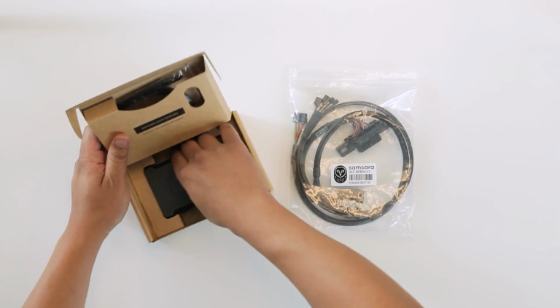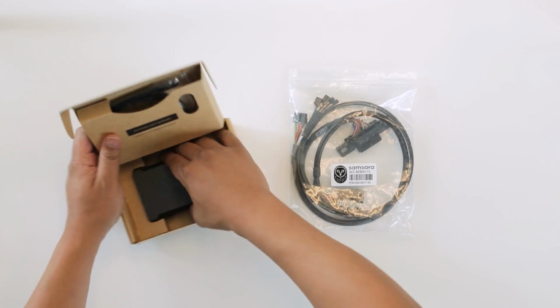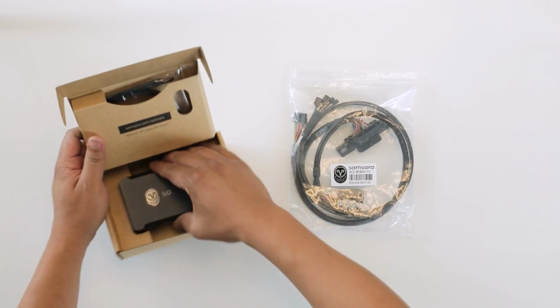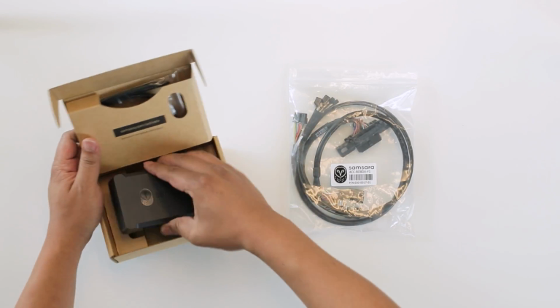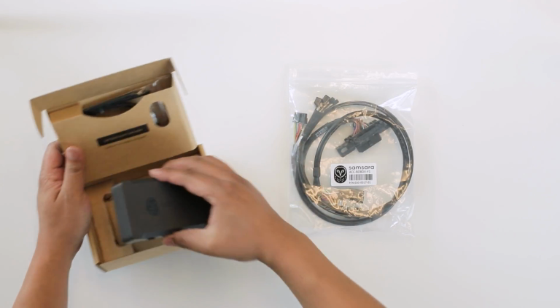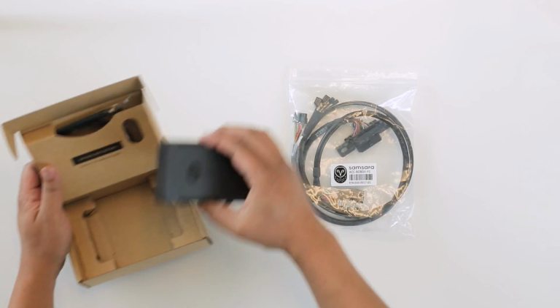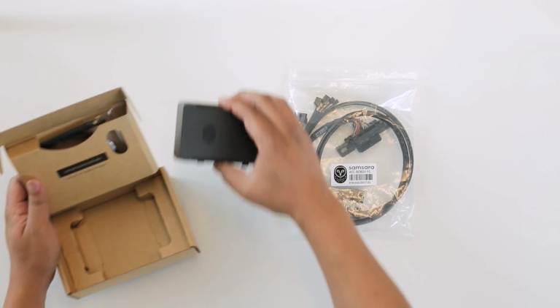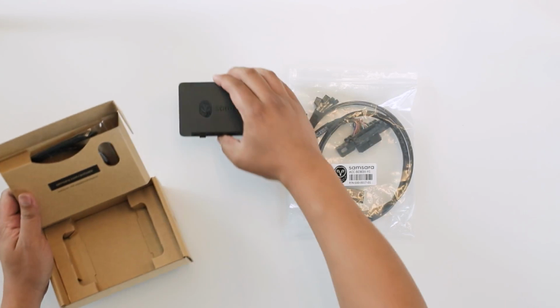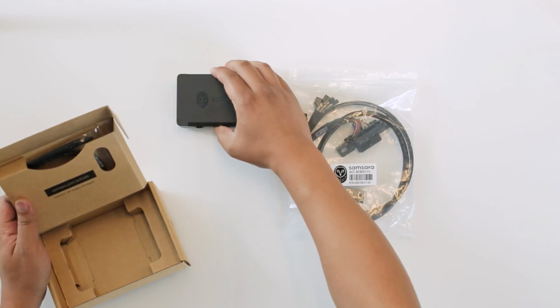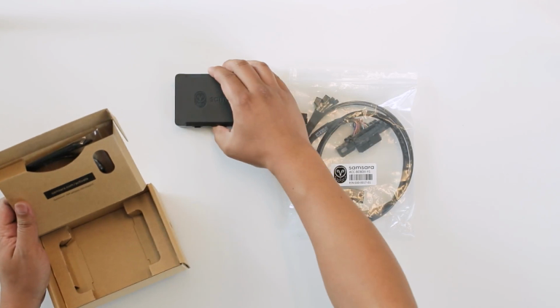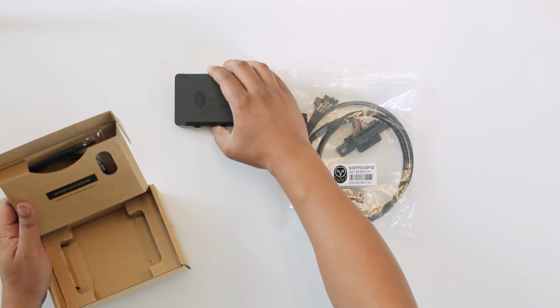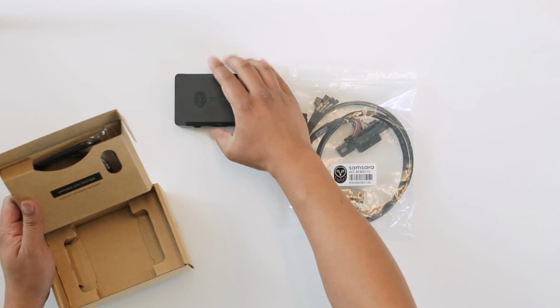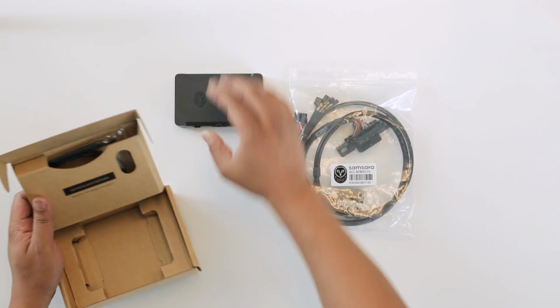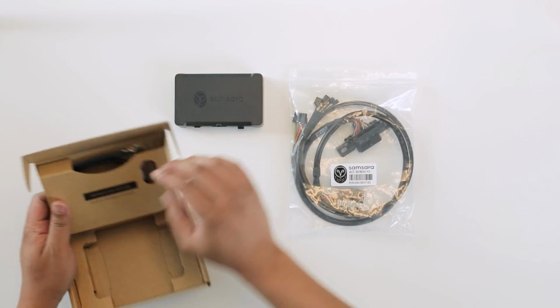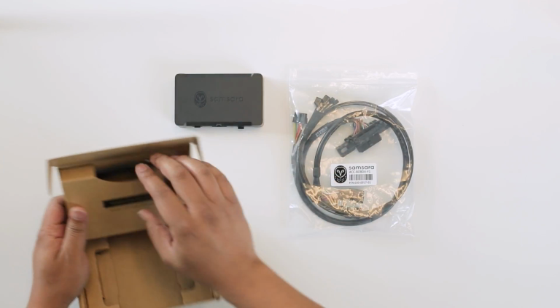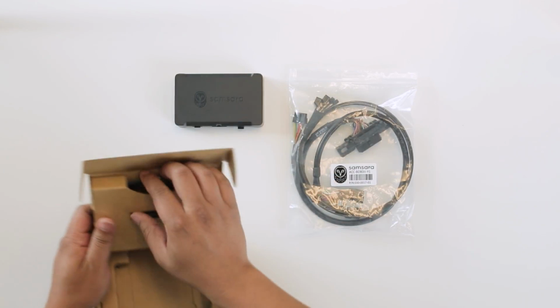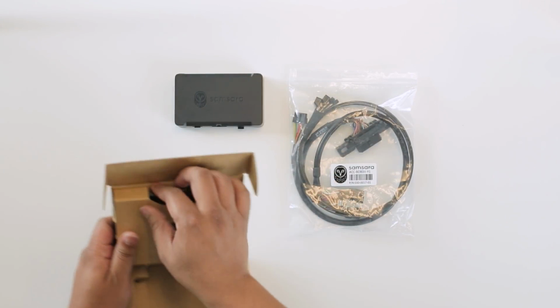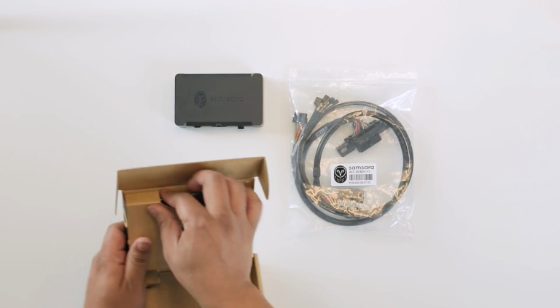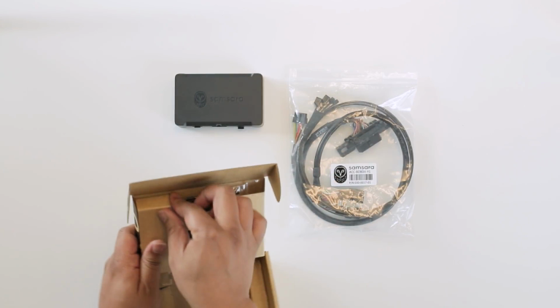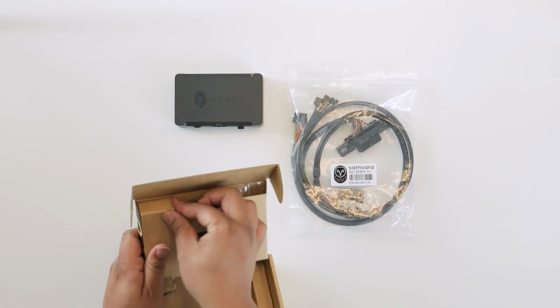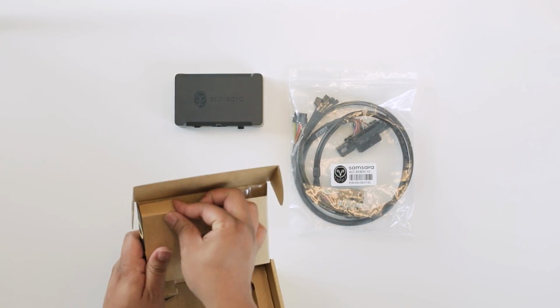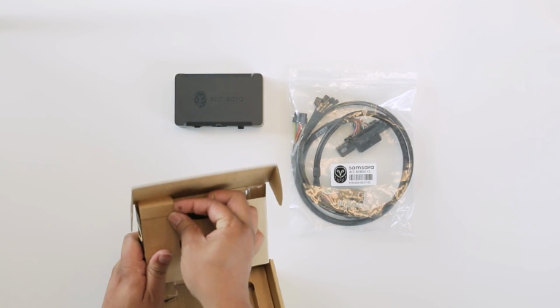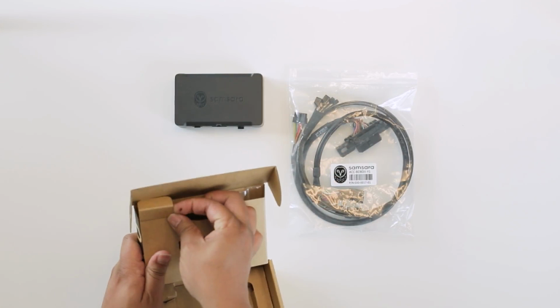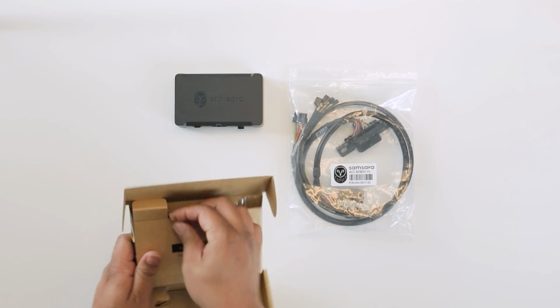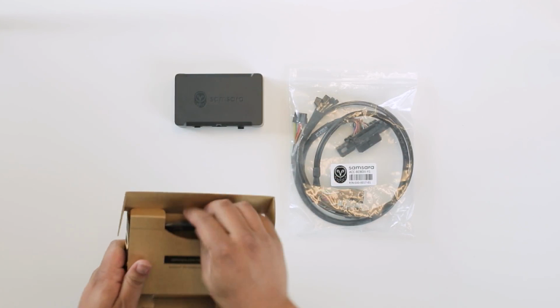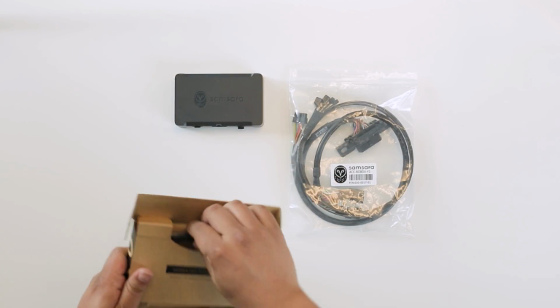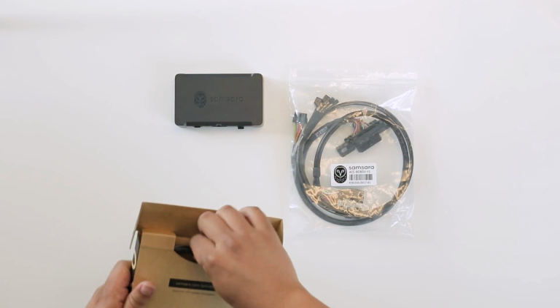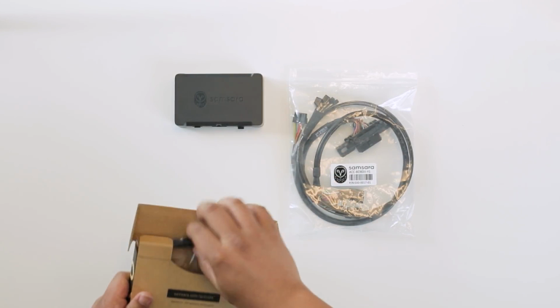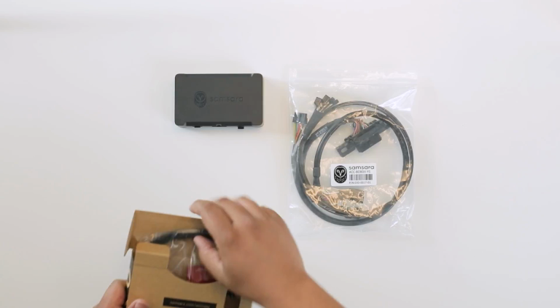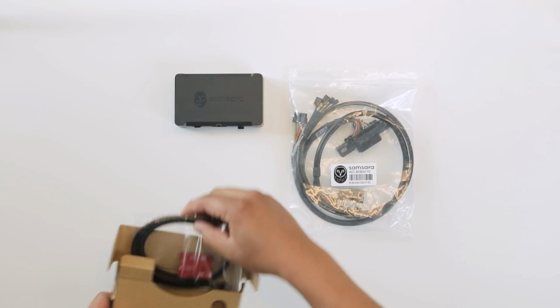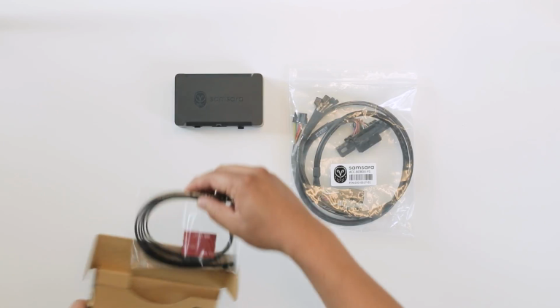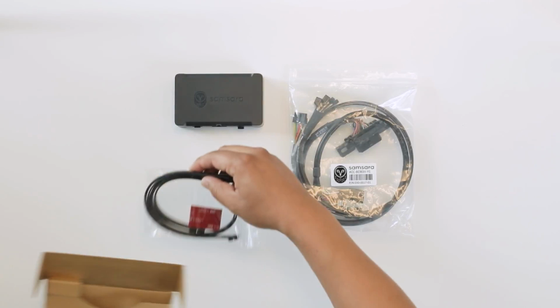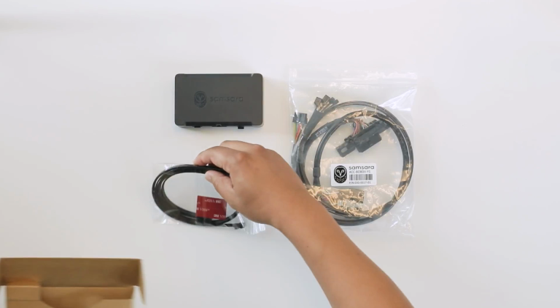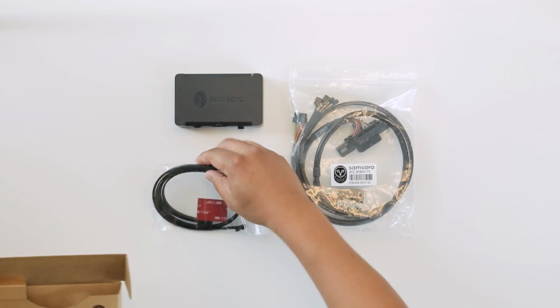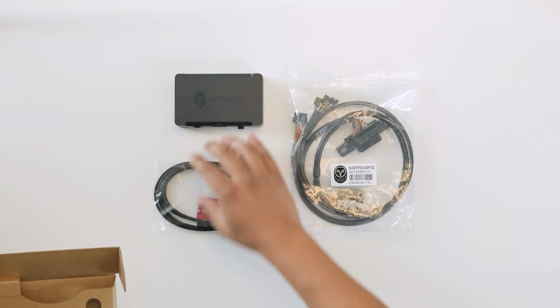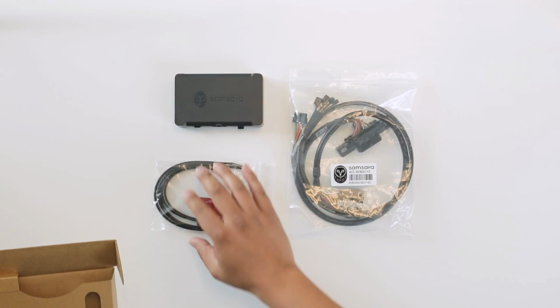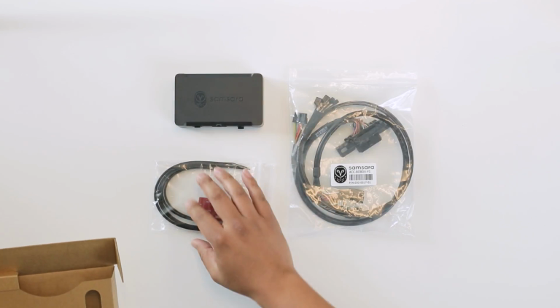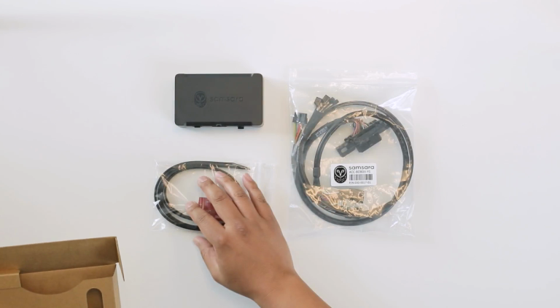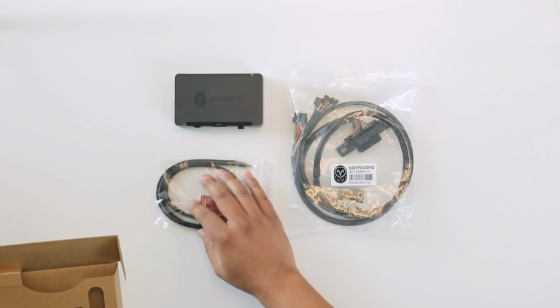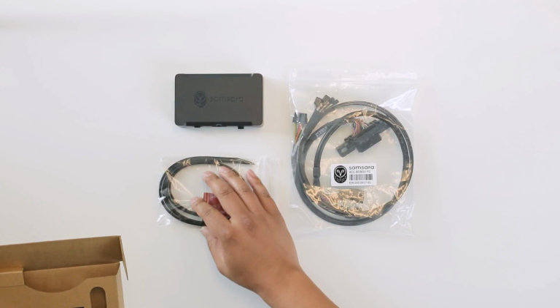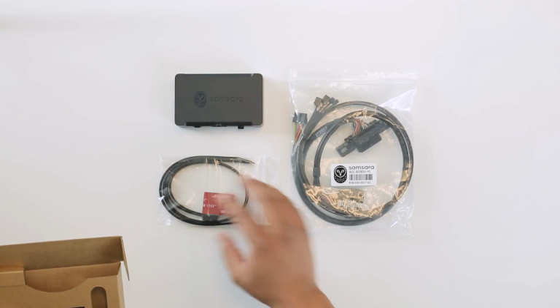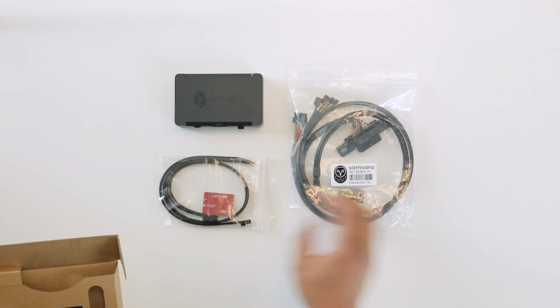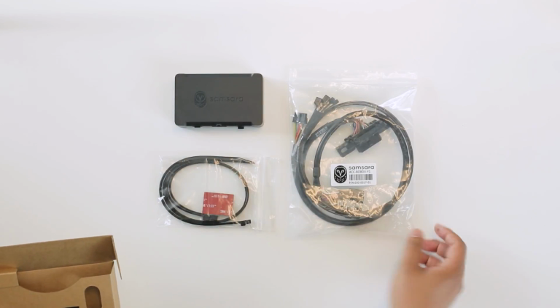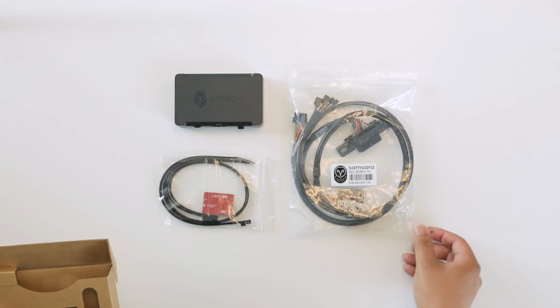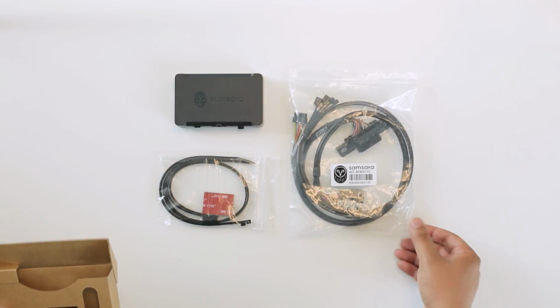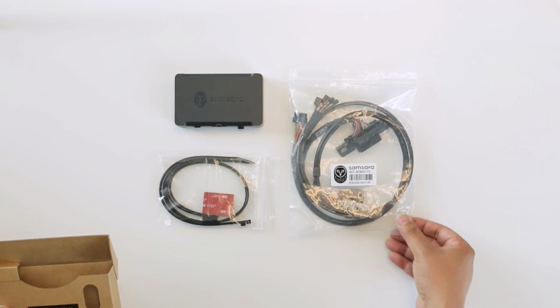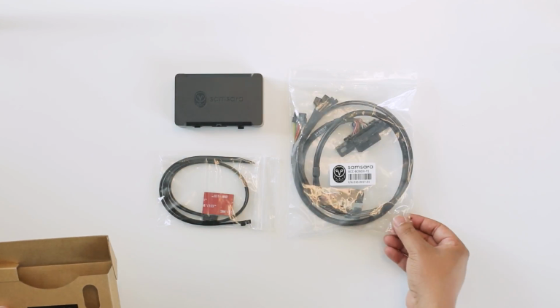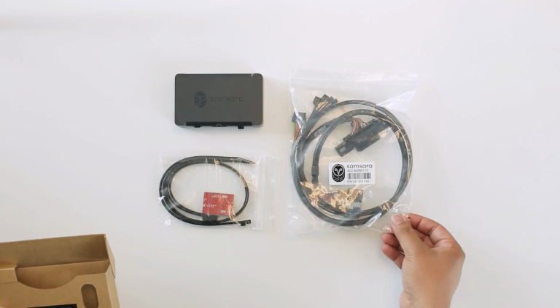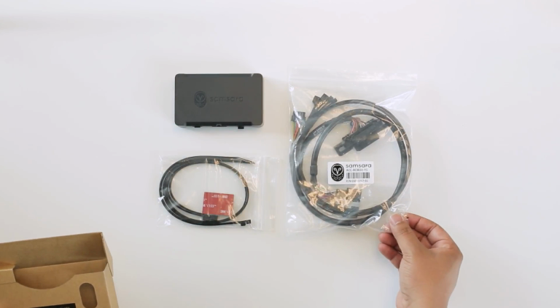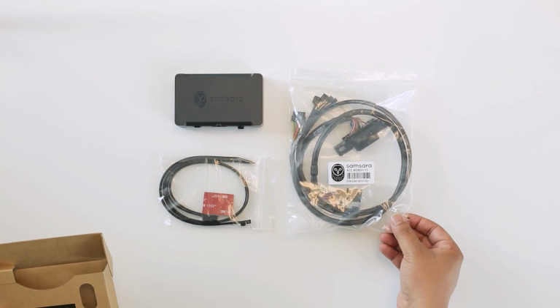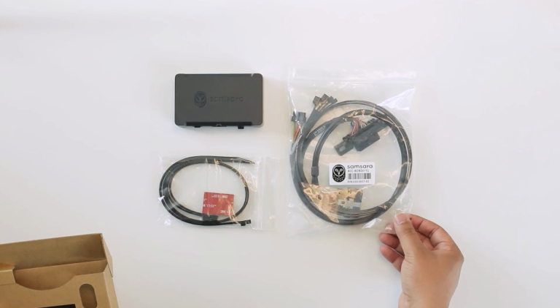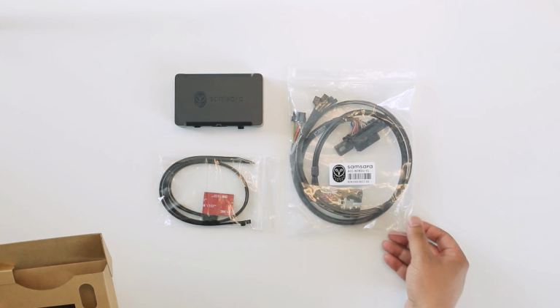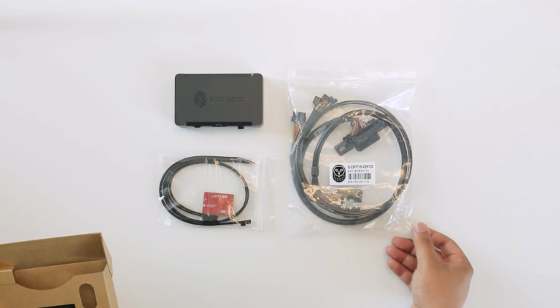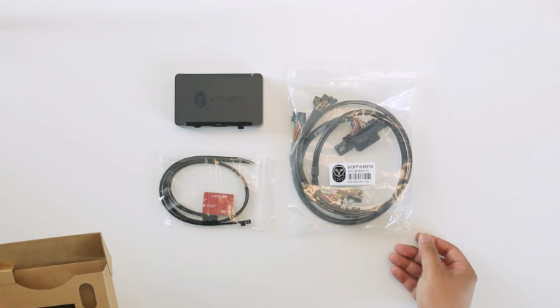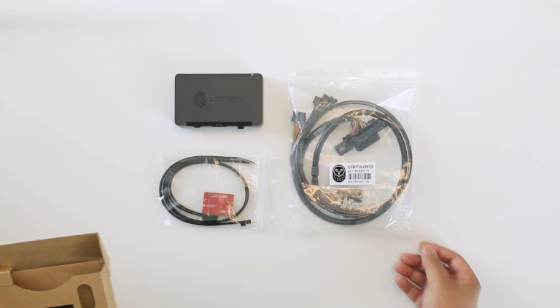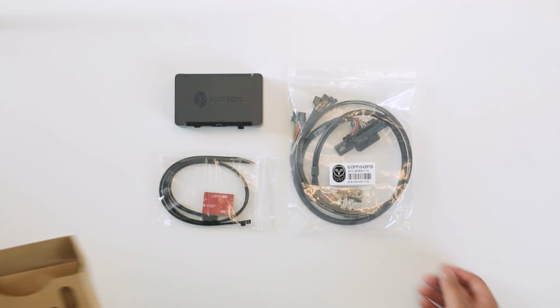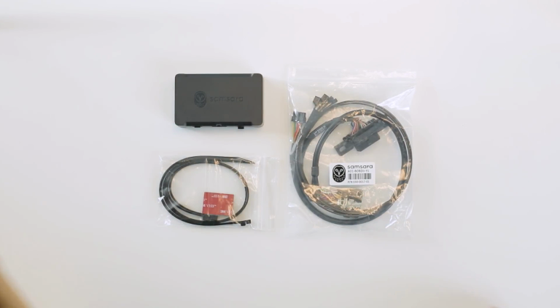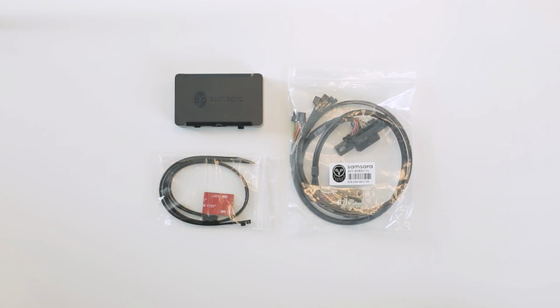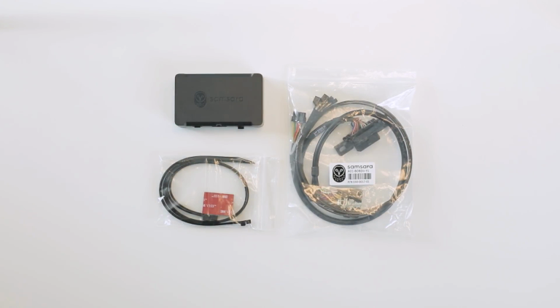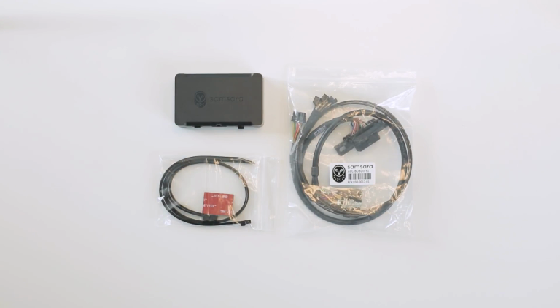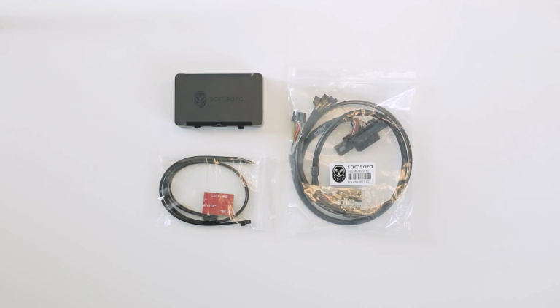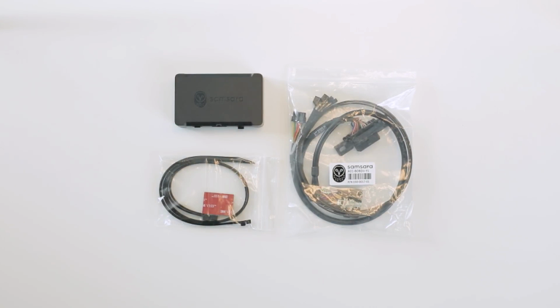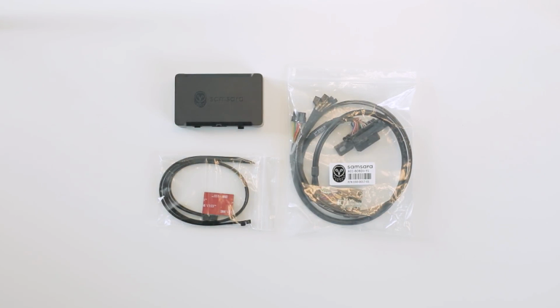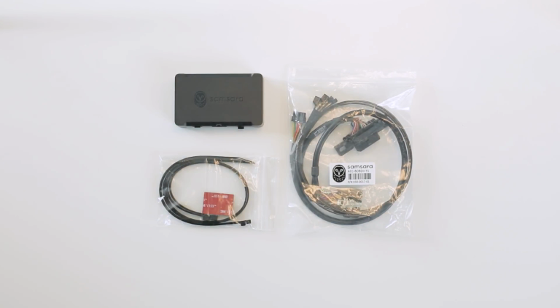When you open the box, you'll find the Samsara Gateway and a set of zip ties. You'll also receive the specific cables for your vehicle.